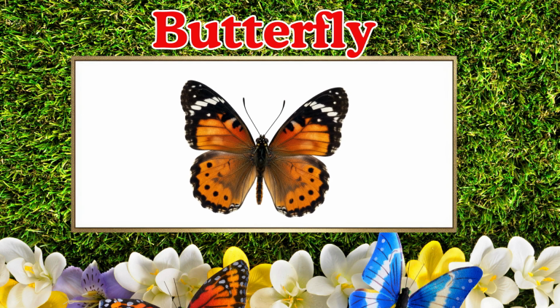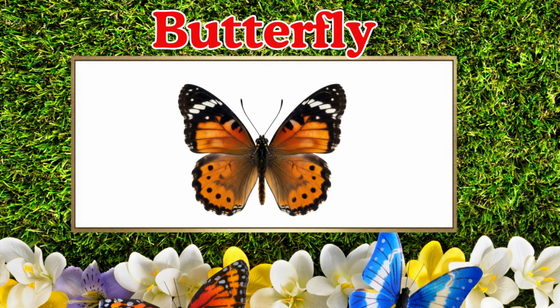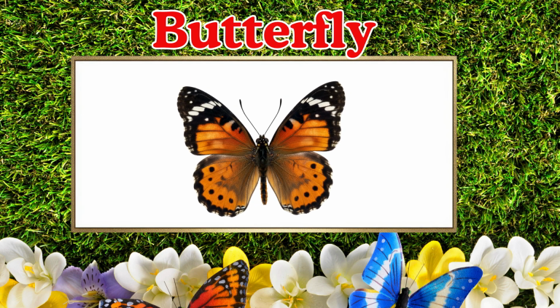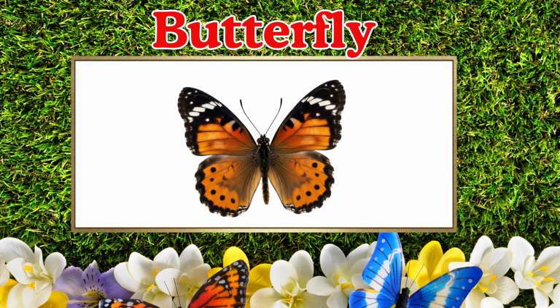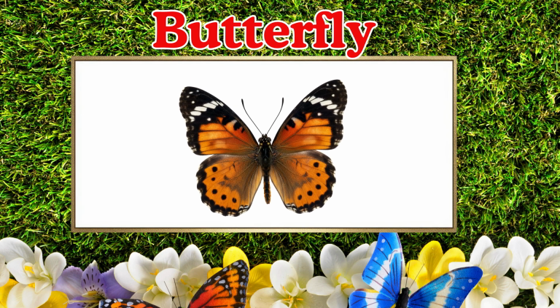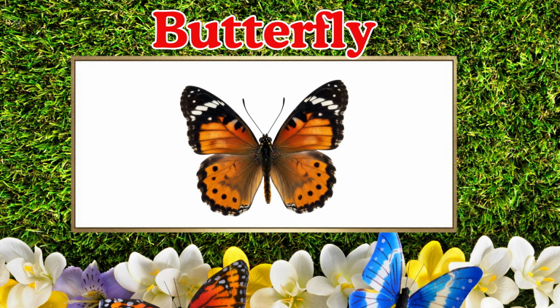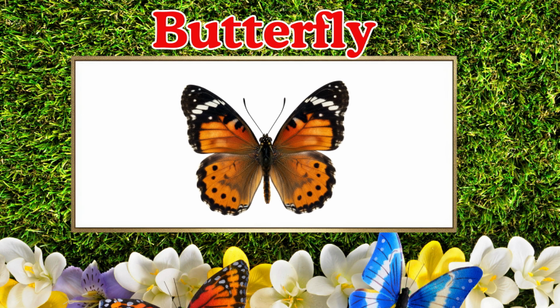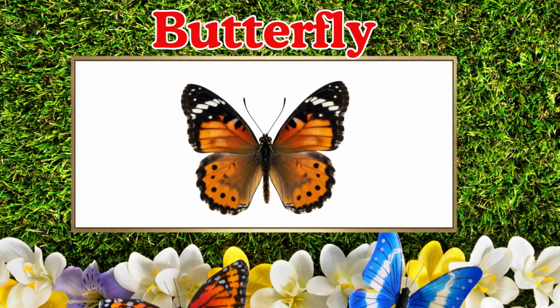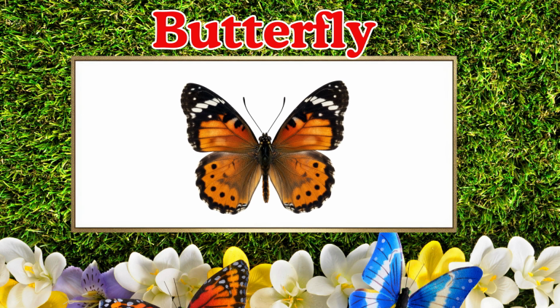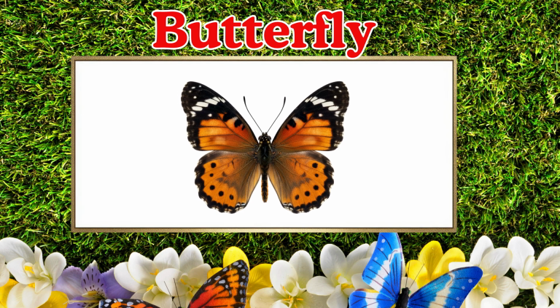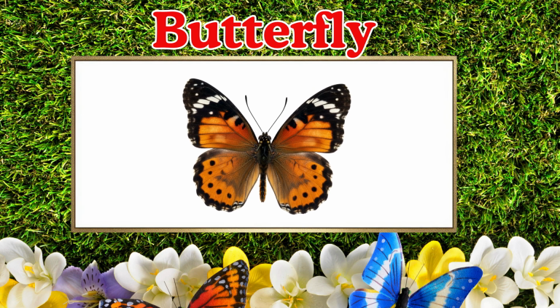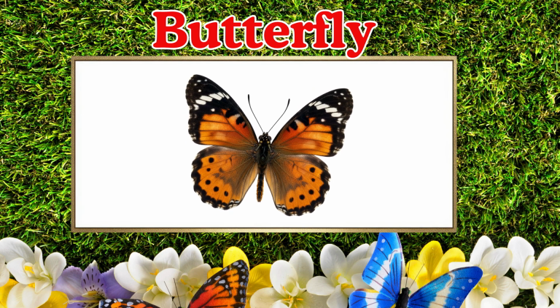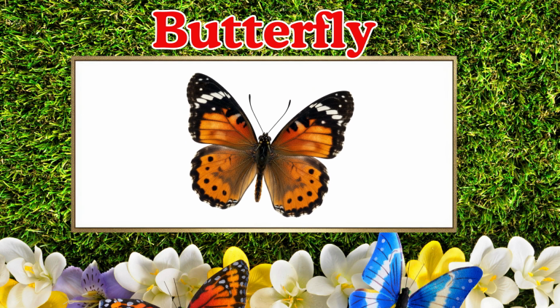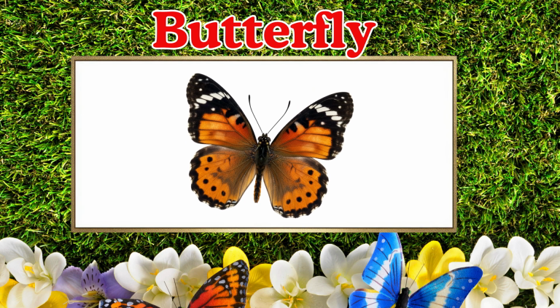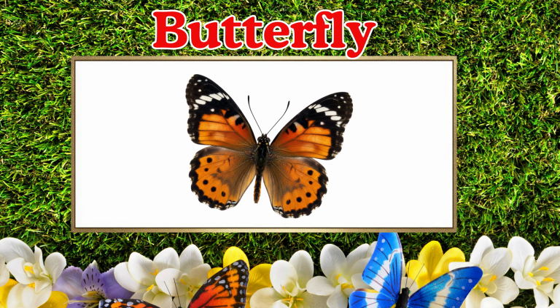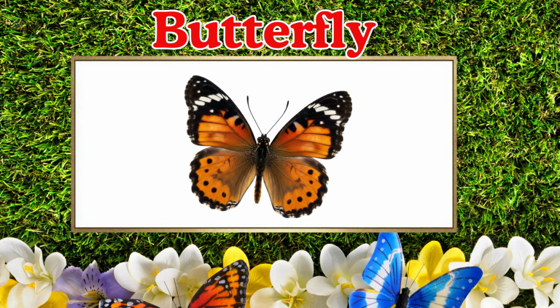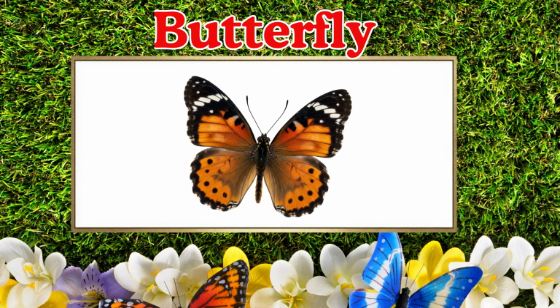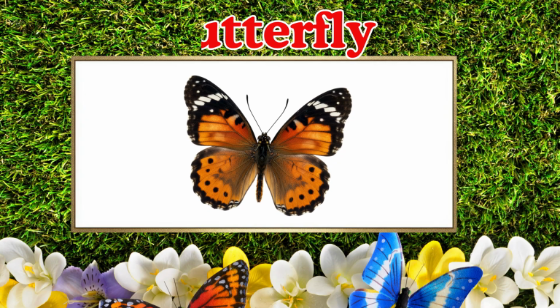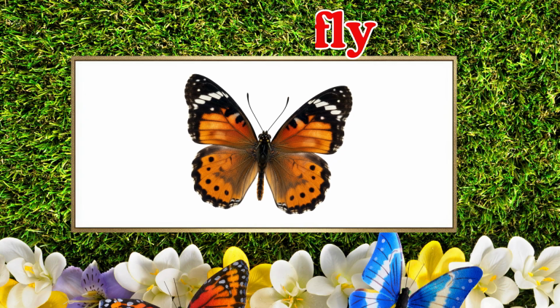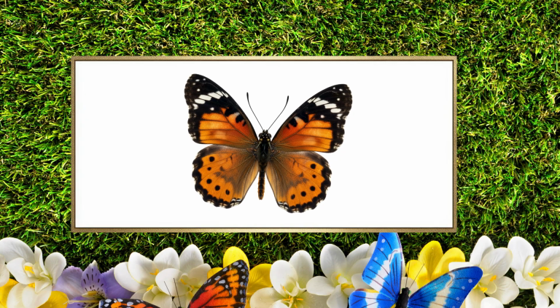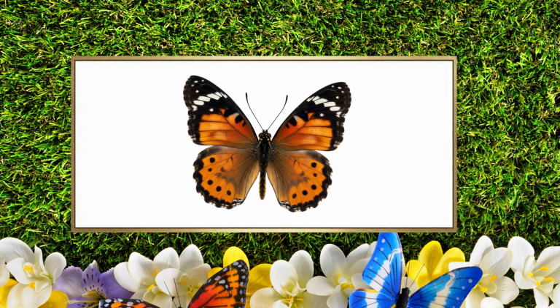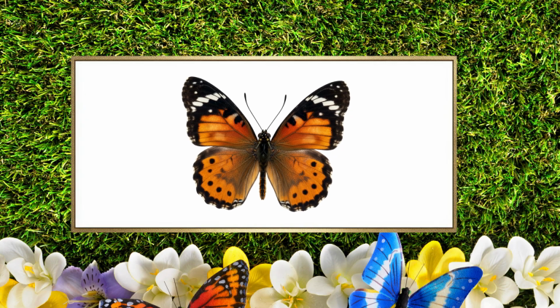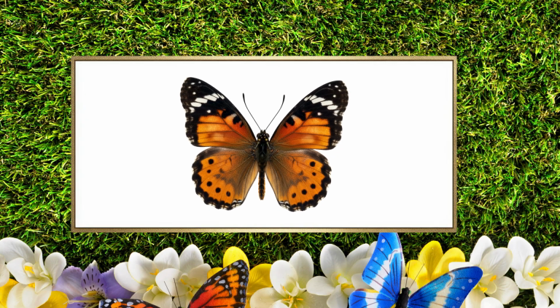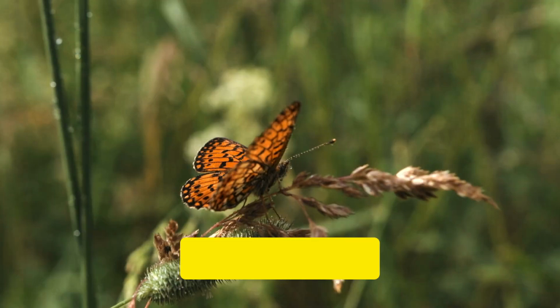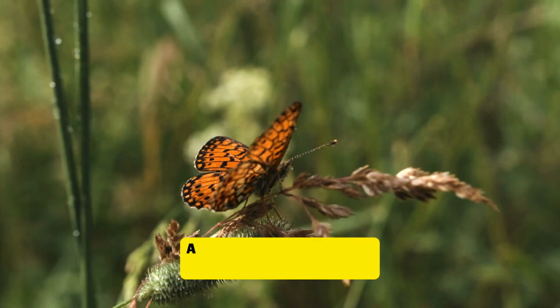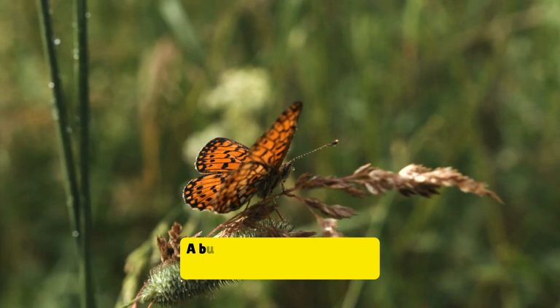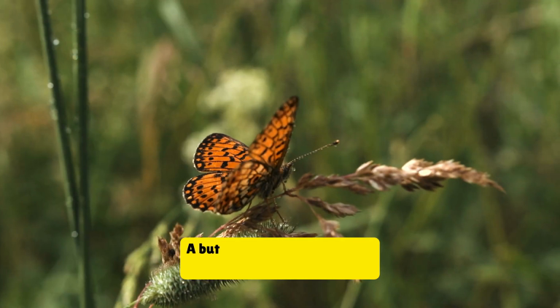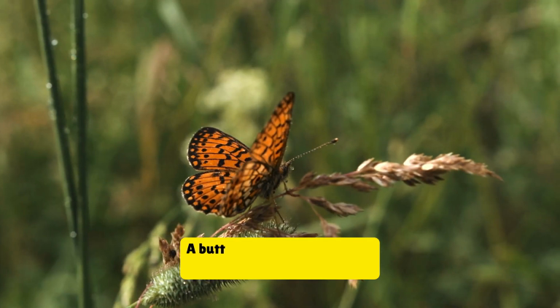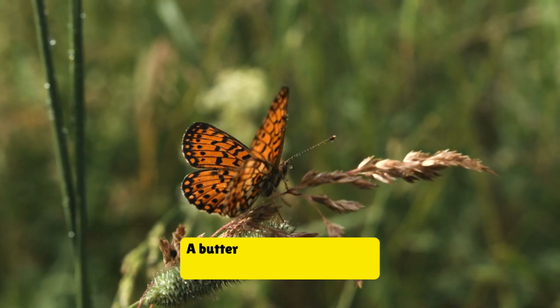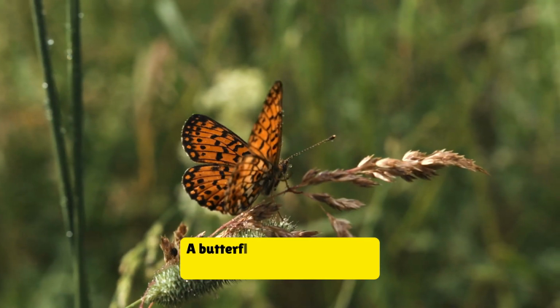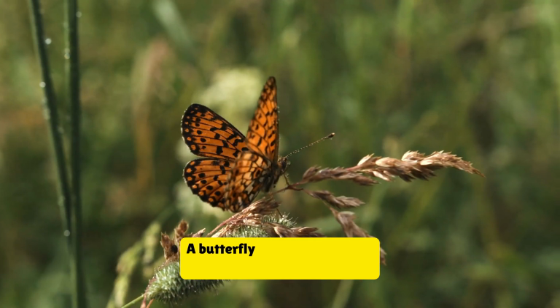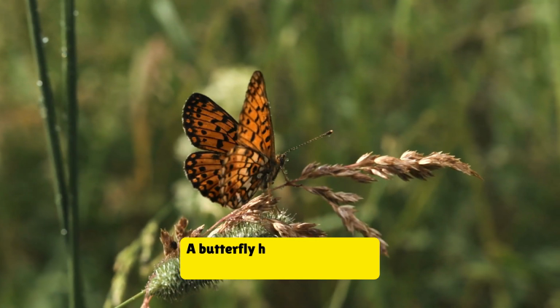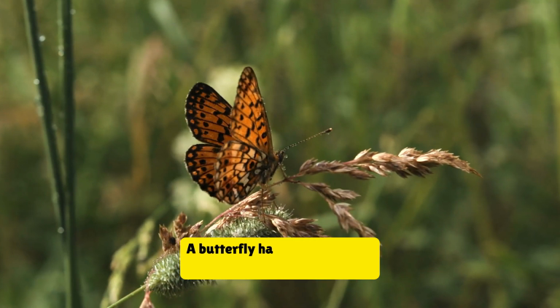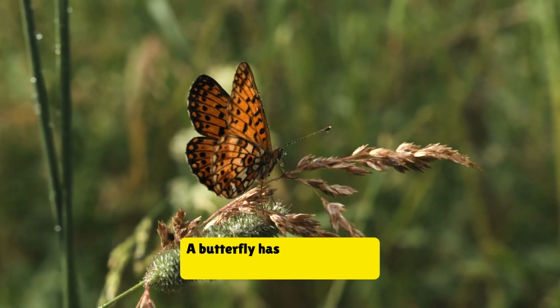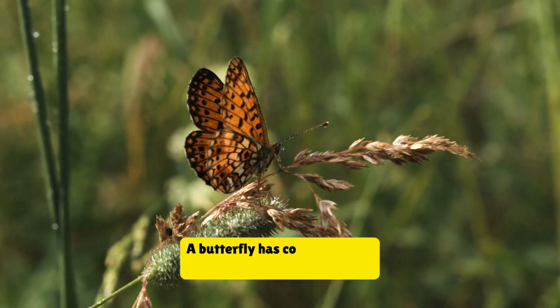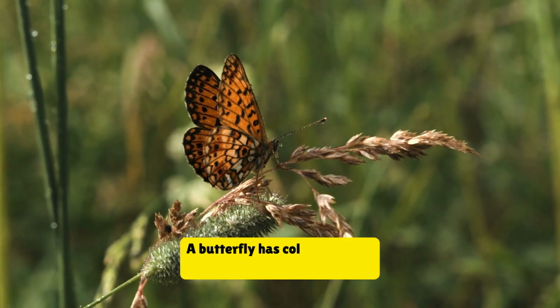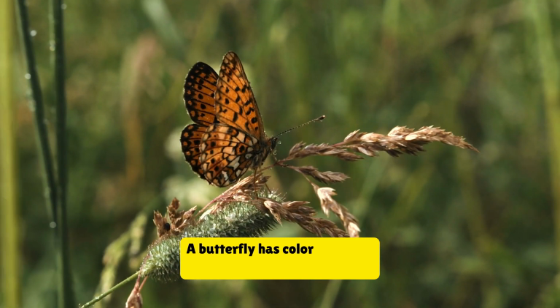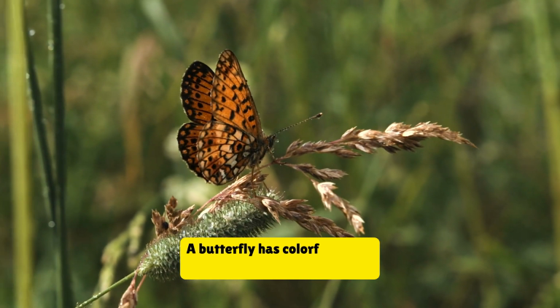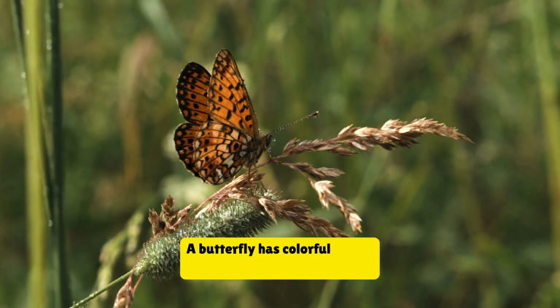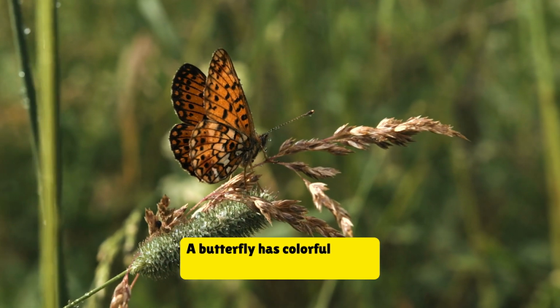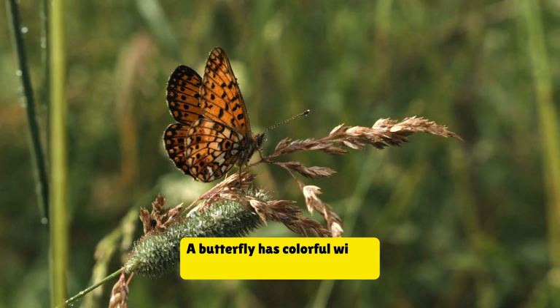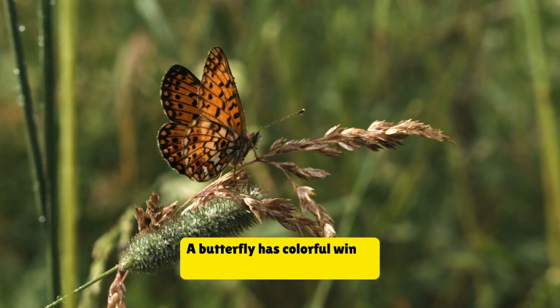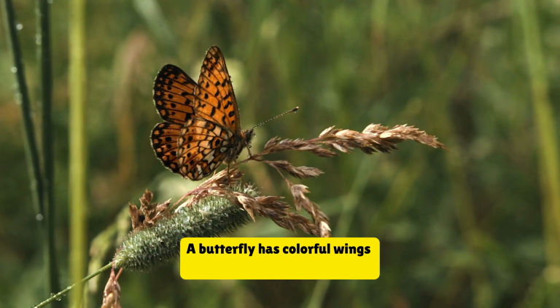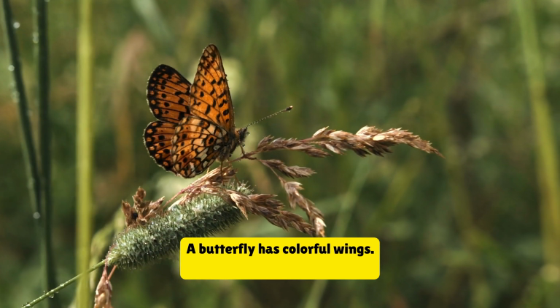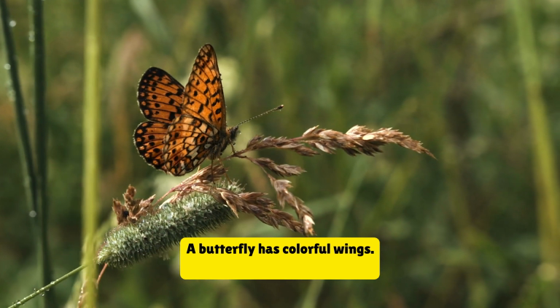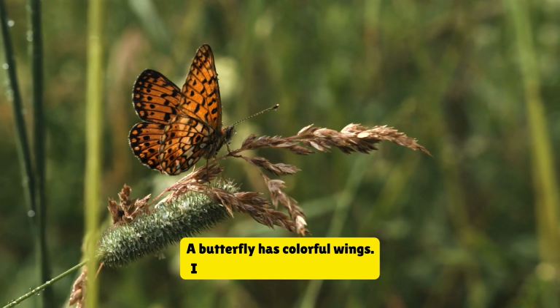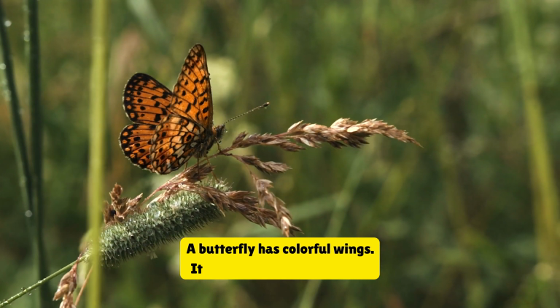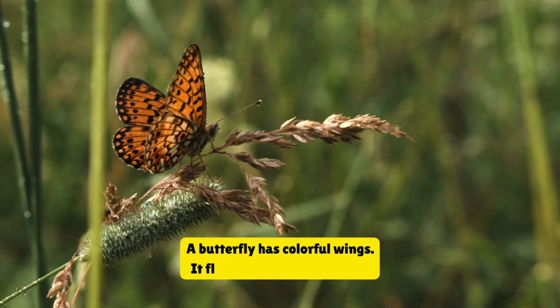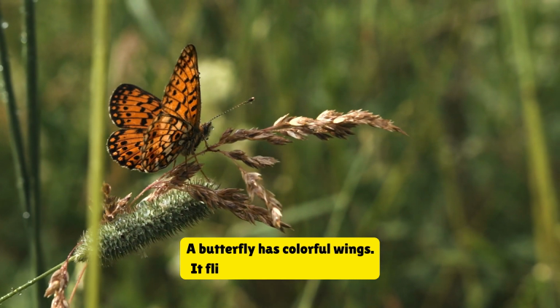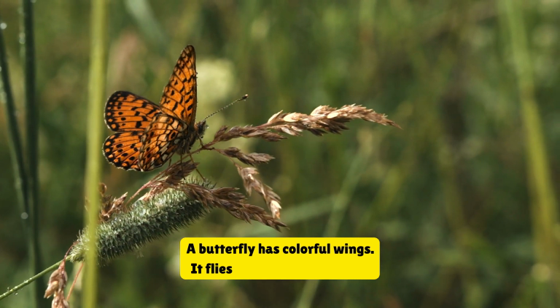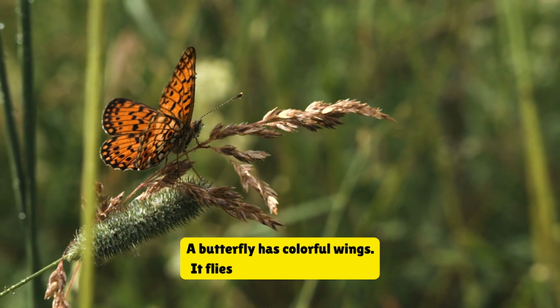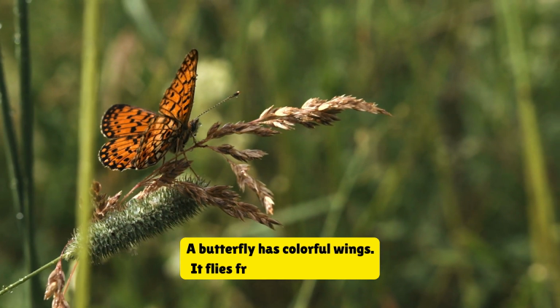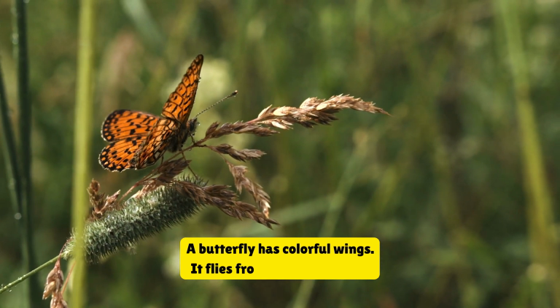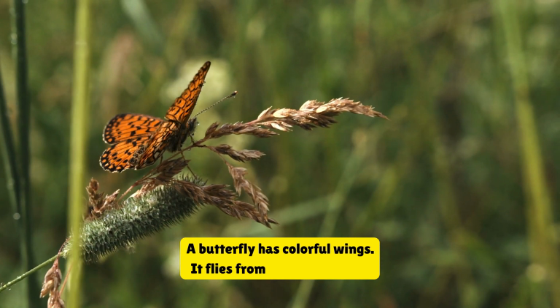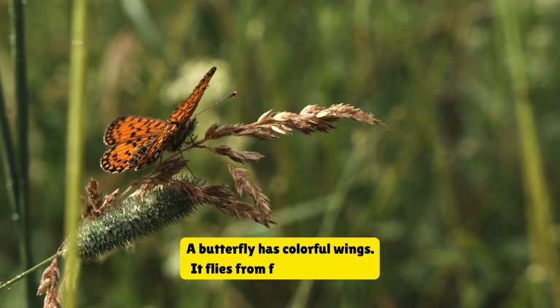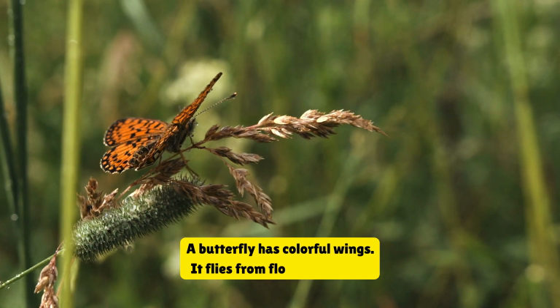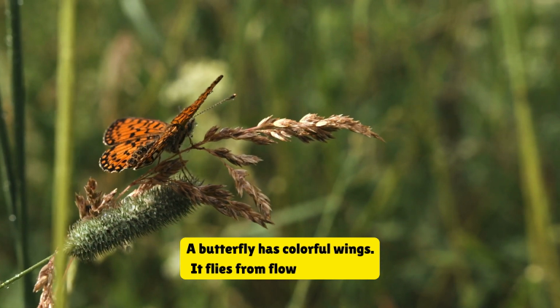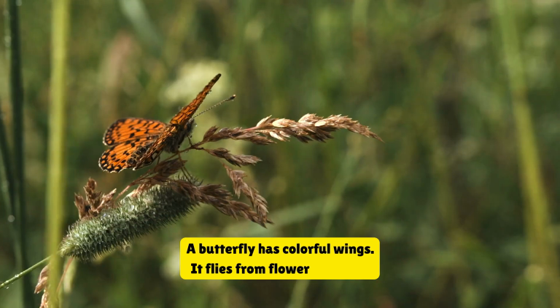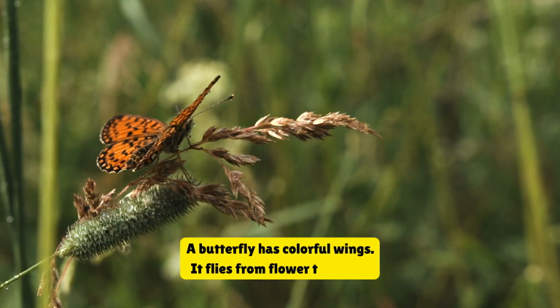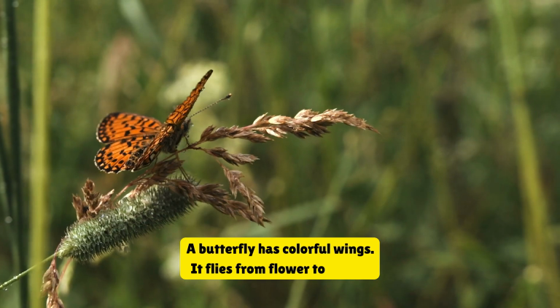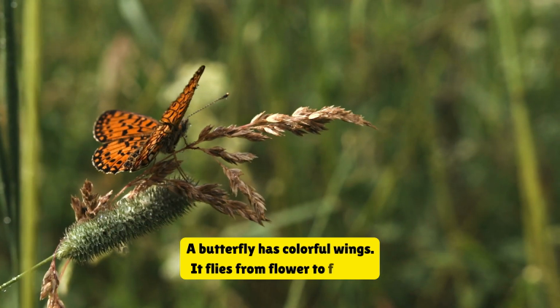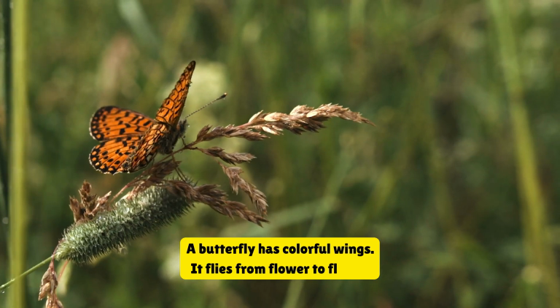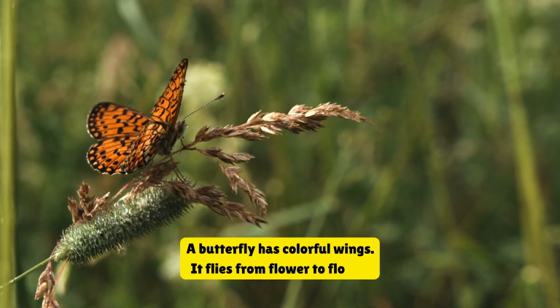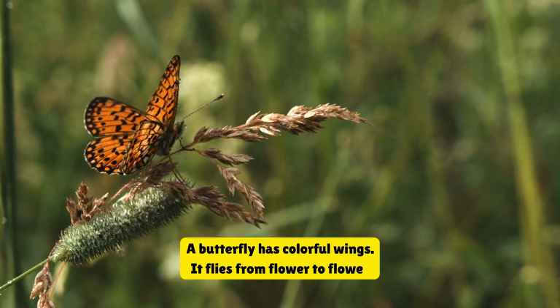This is a butterfly. A butterfly has colorful wings. It flies from flower to flower.